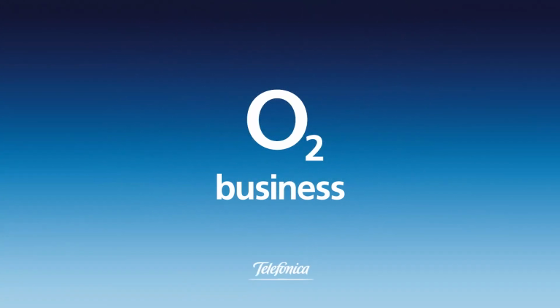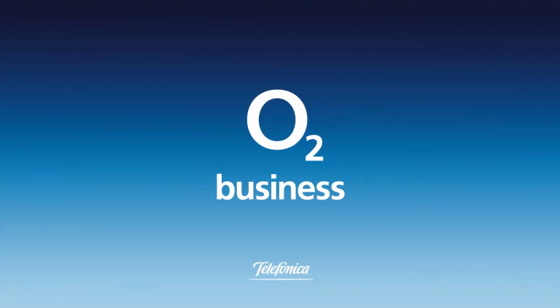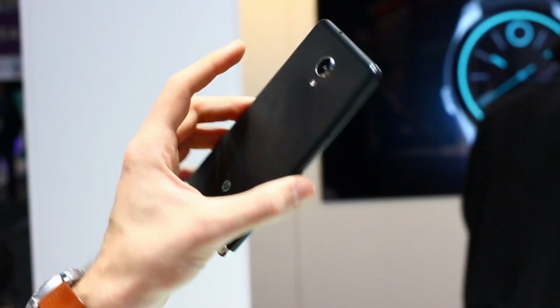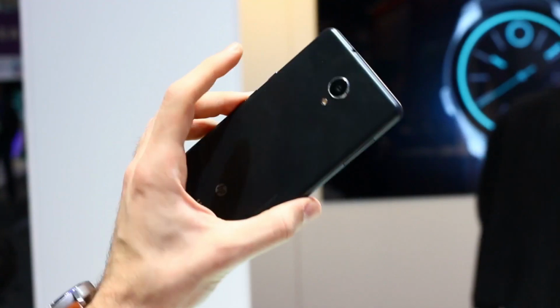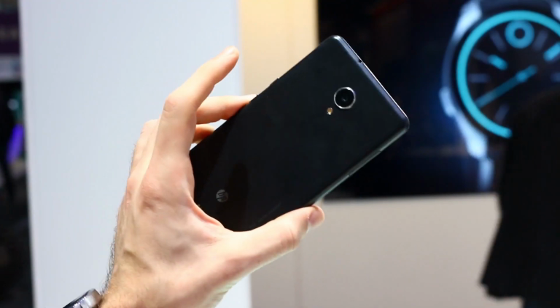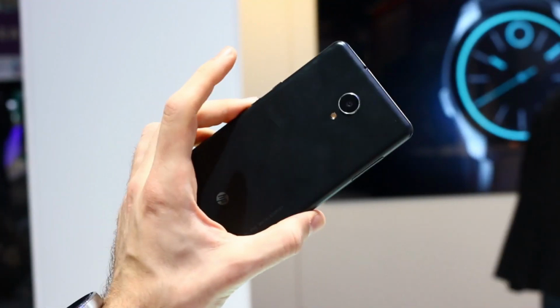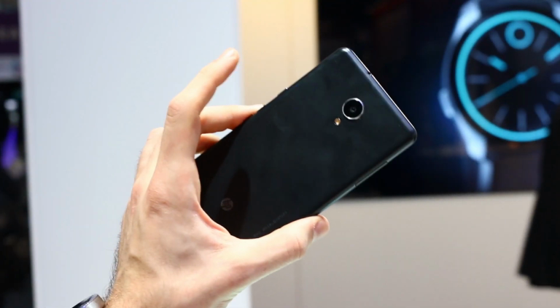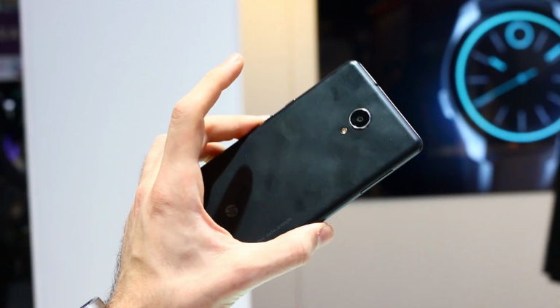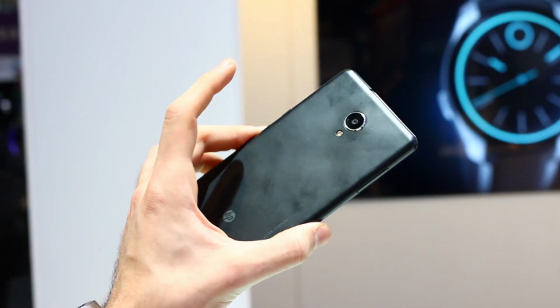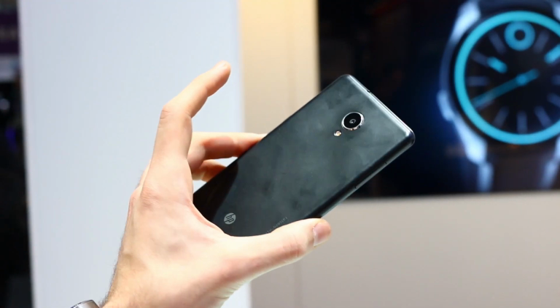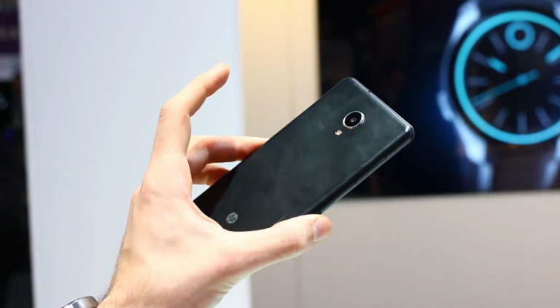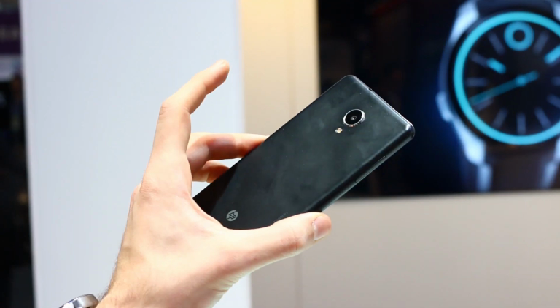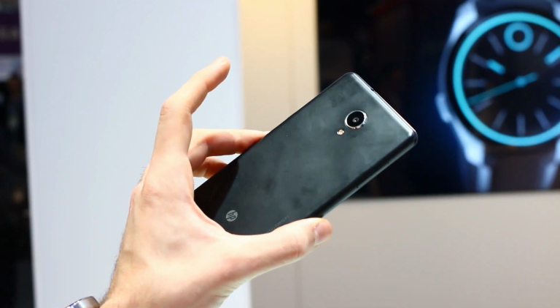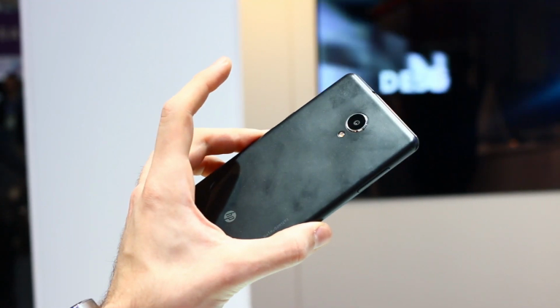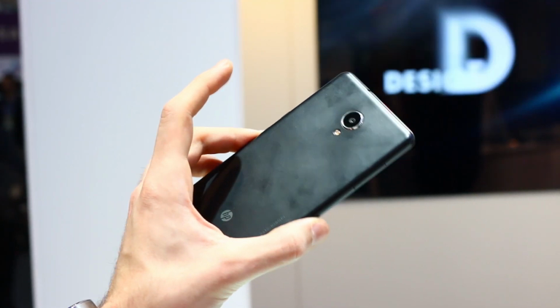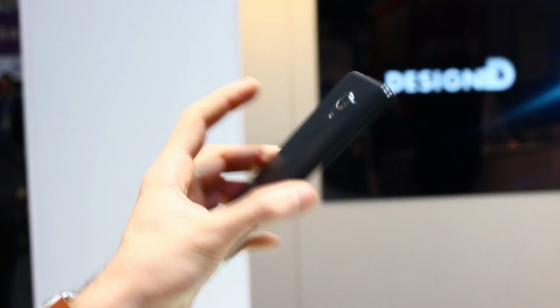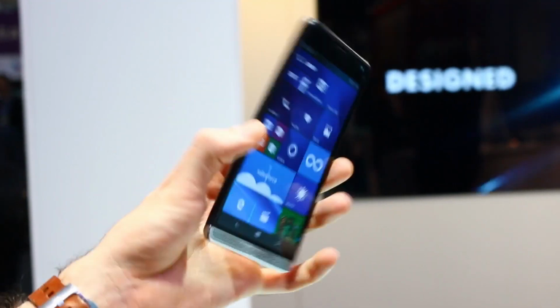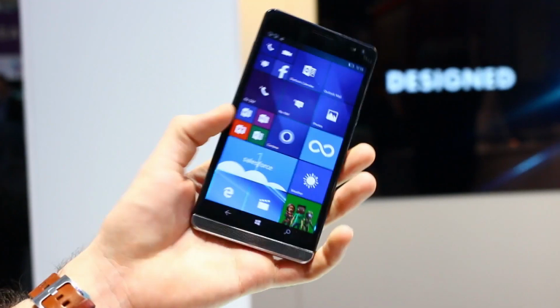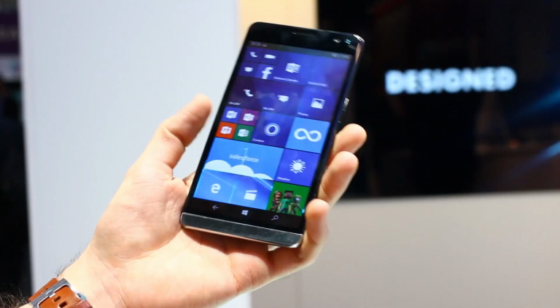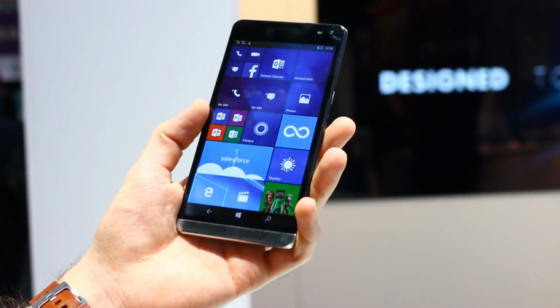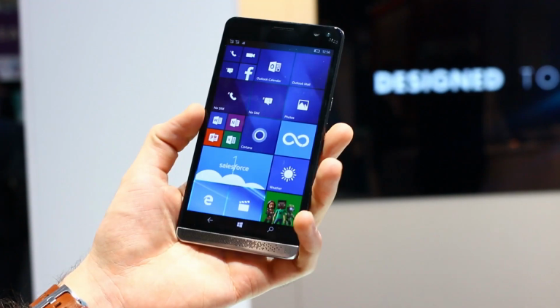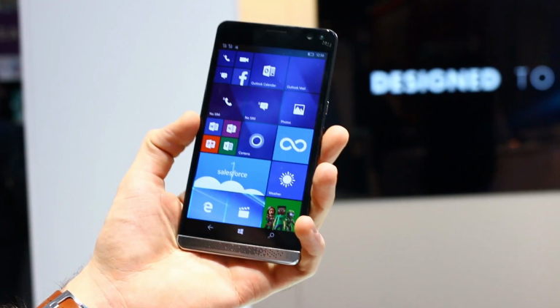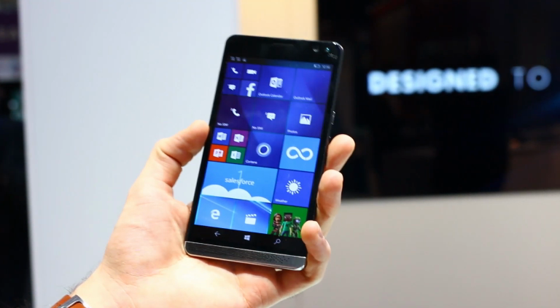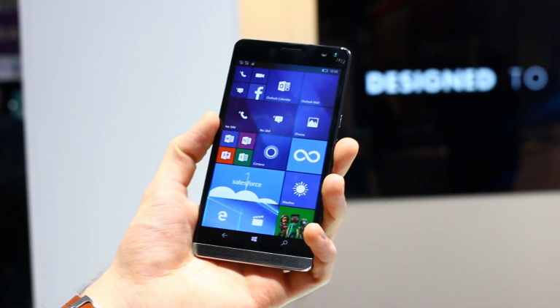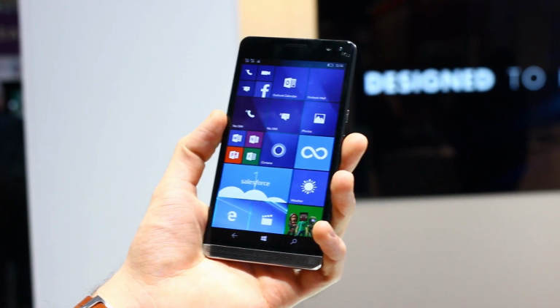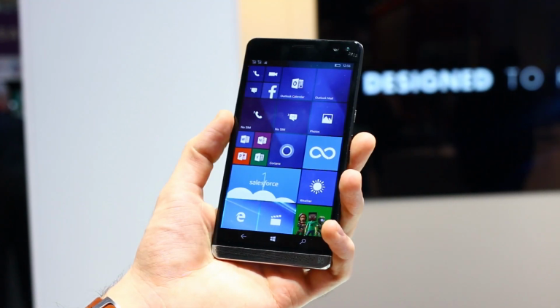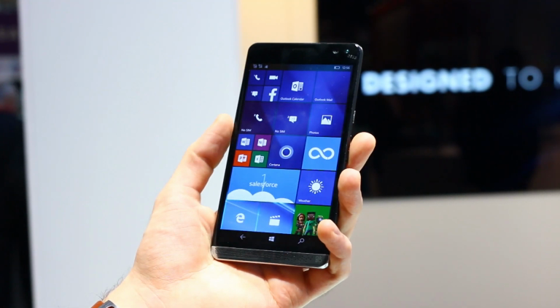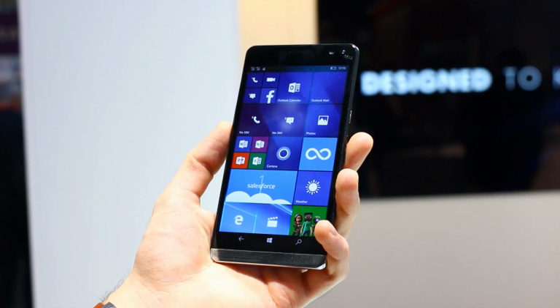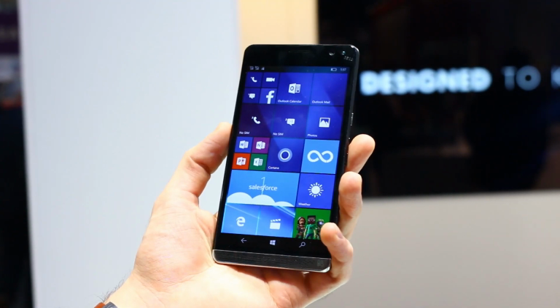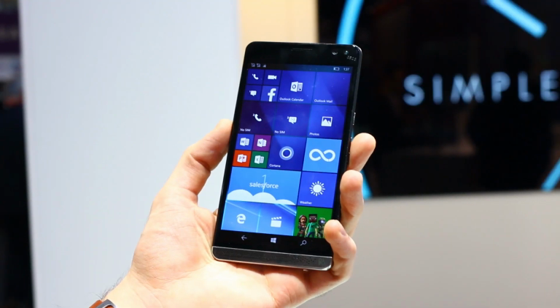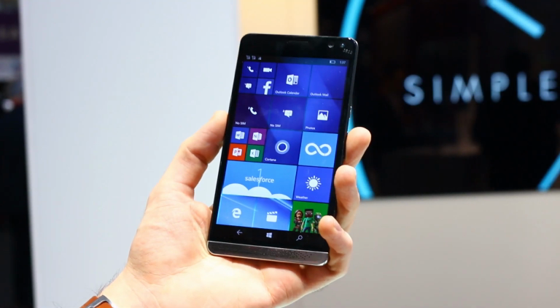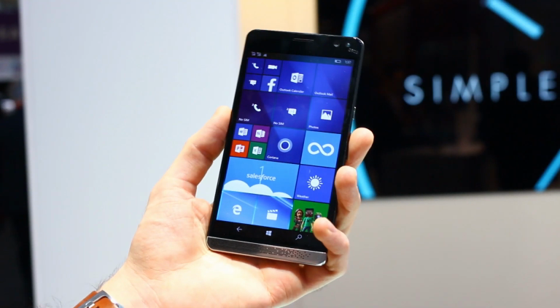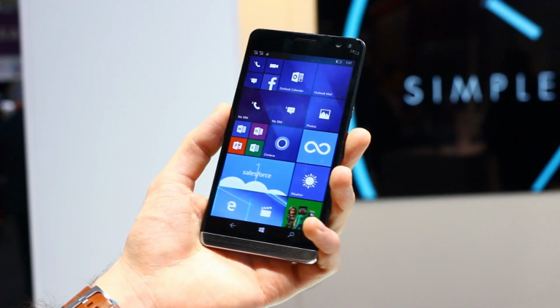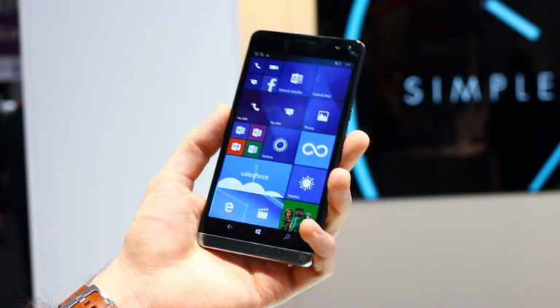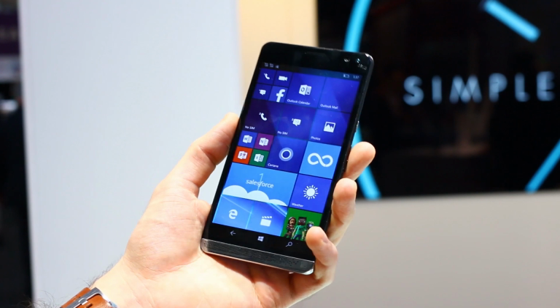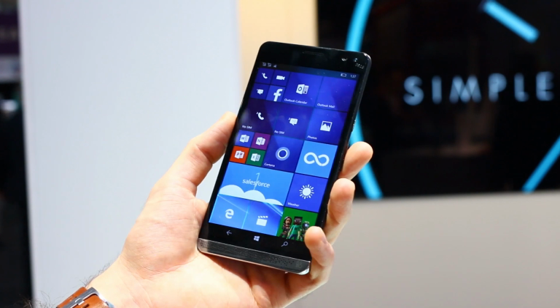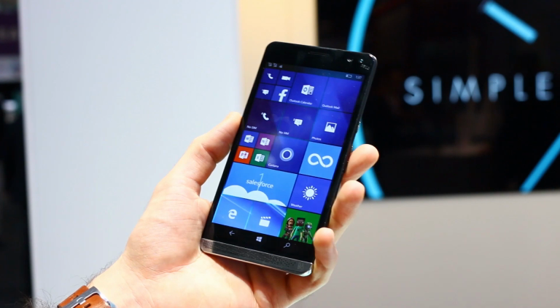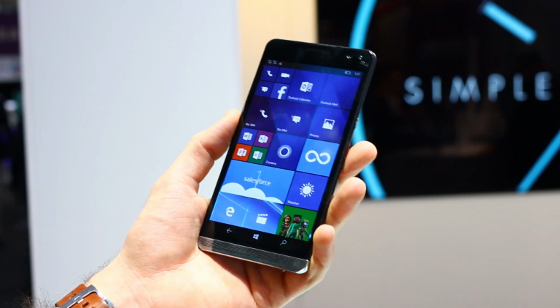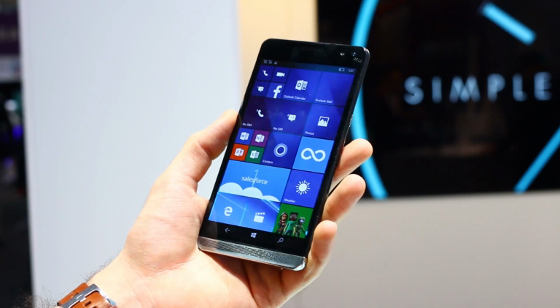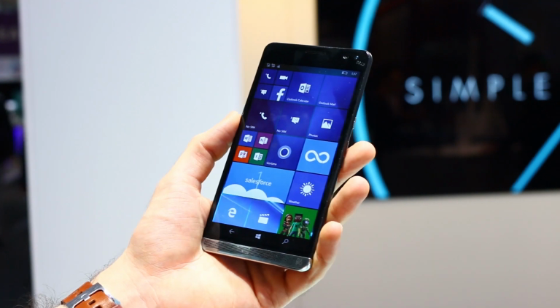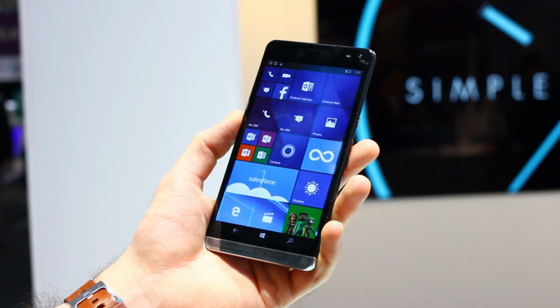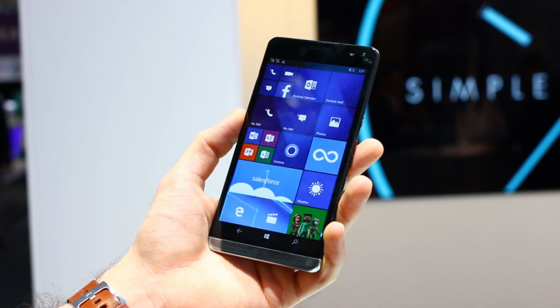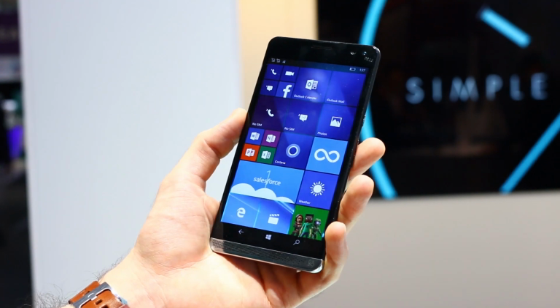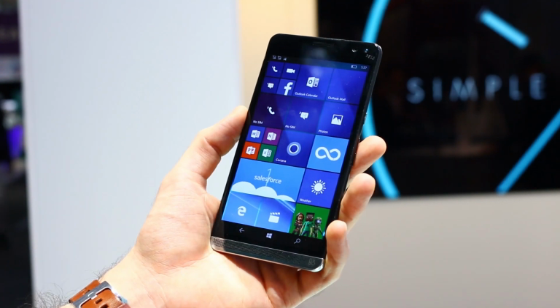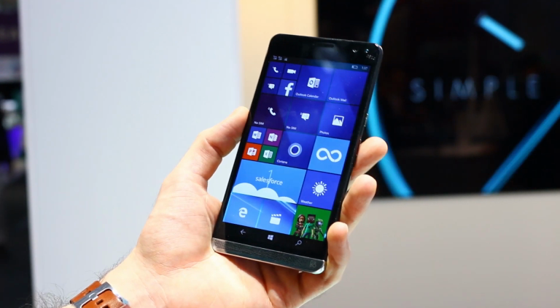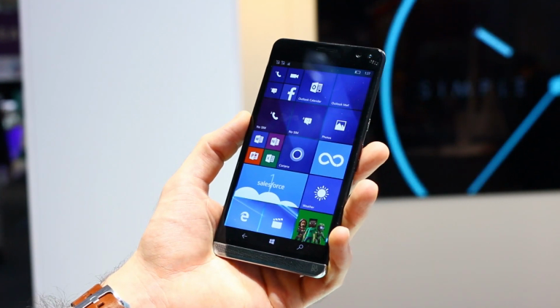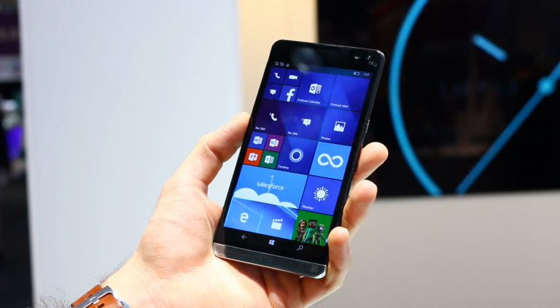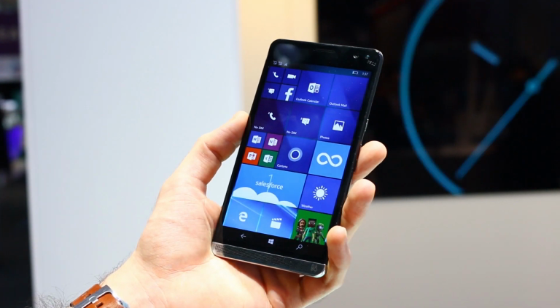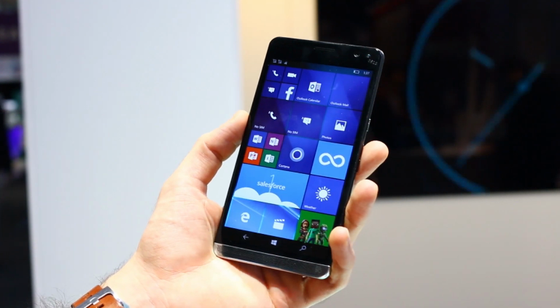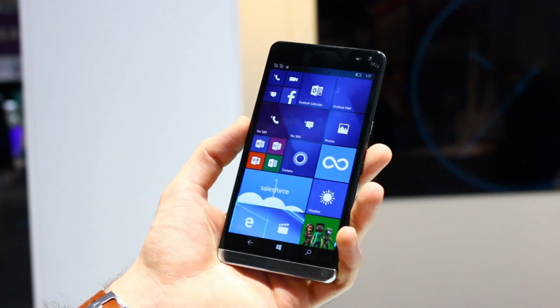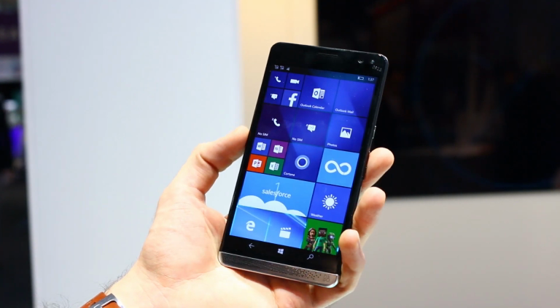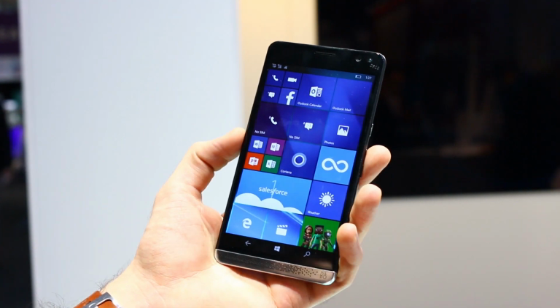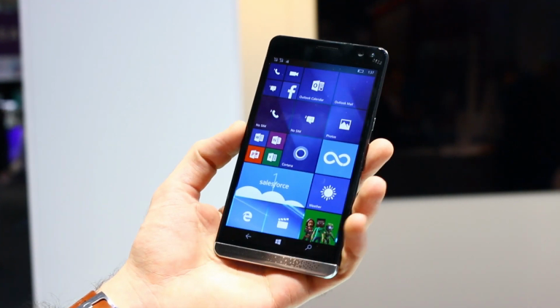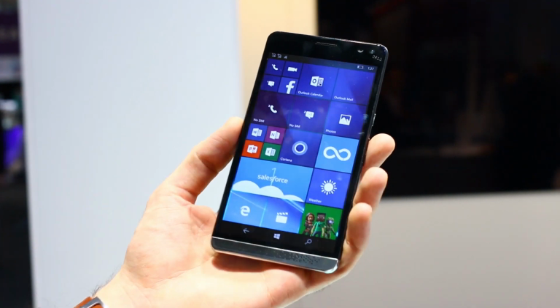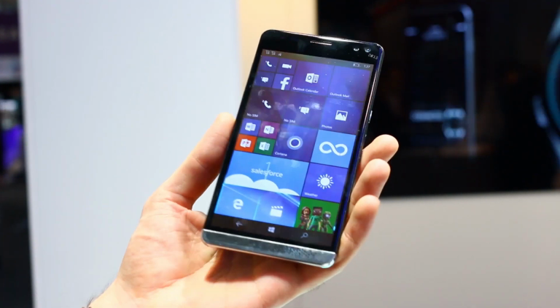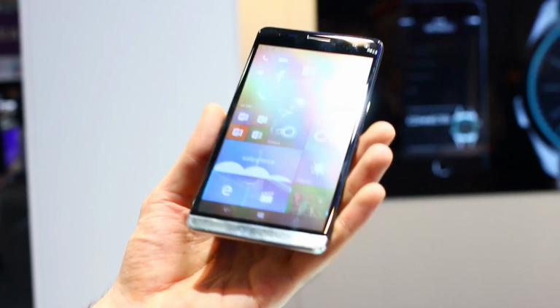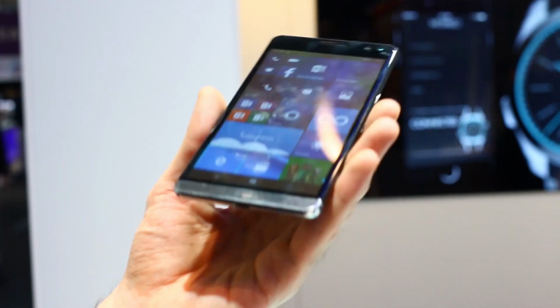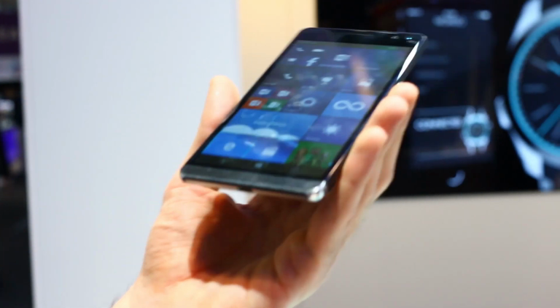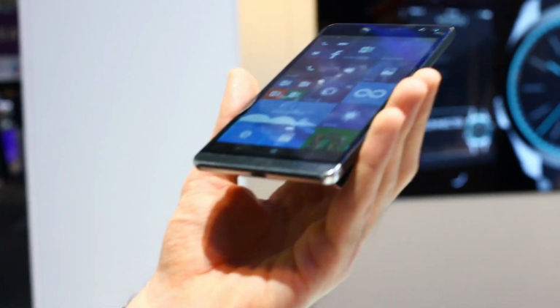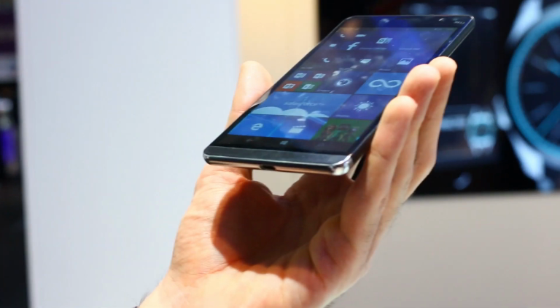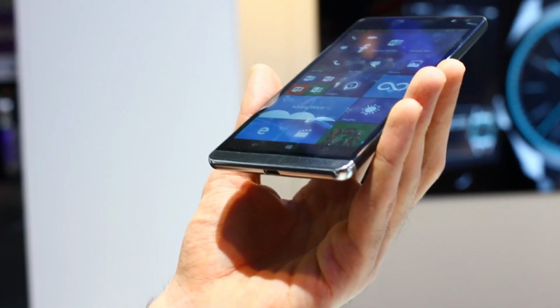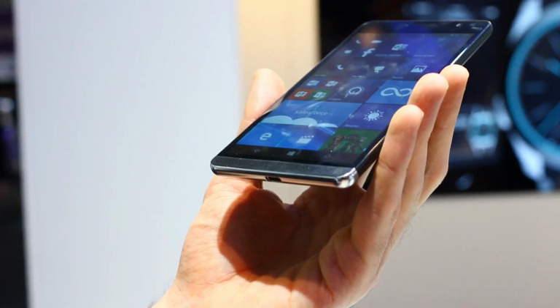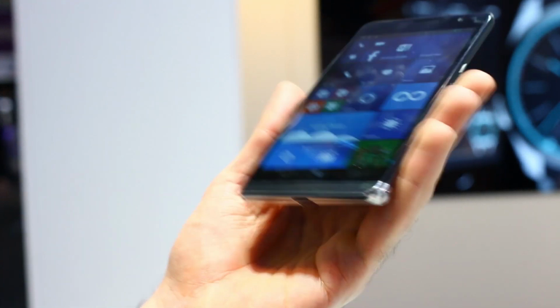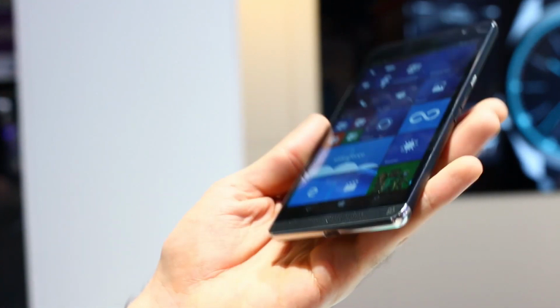Hey guys, you're watching BTEC. Basil here, comparing the Microsoft Lumia 950XL with the HP Elite X3.